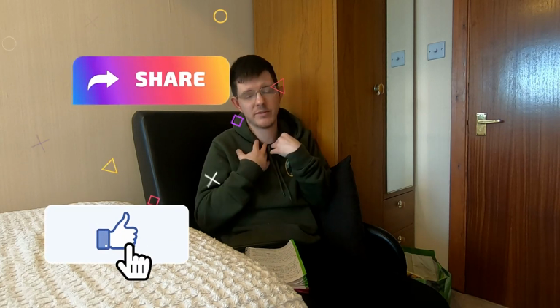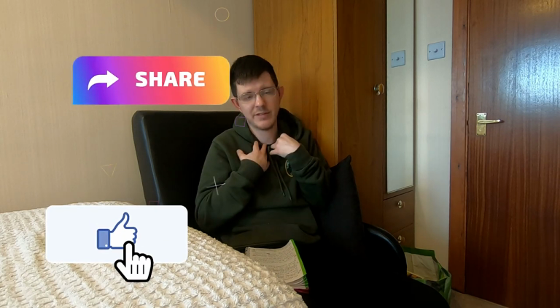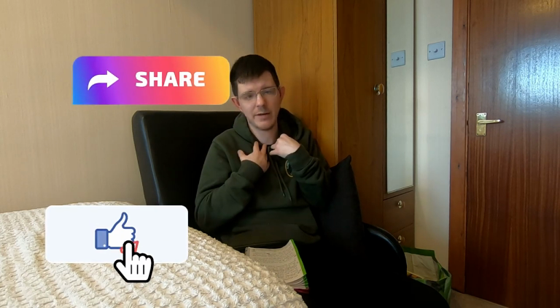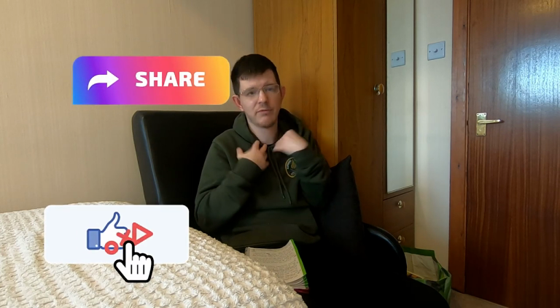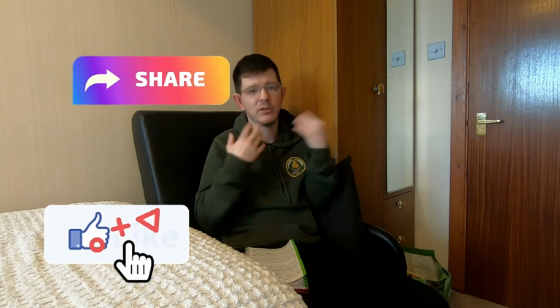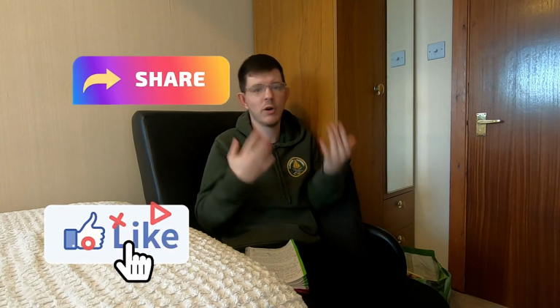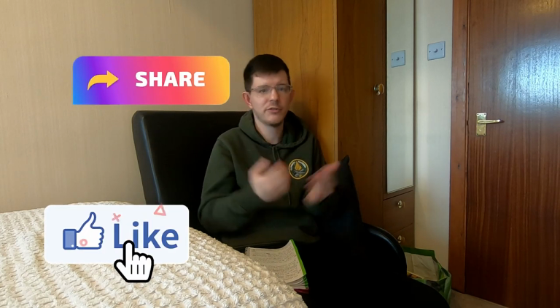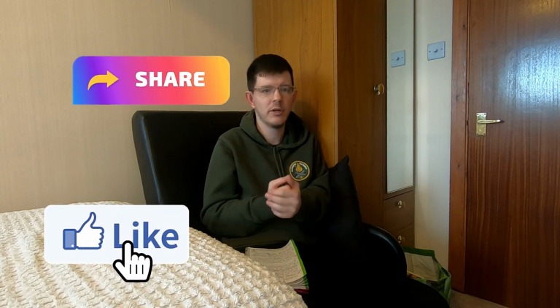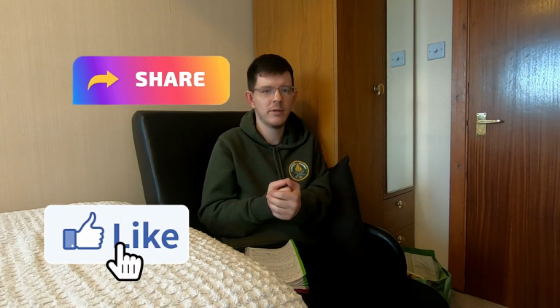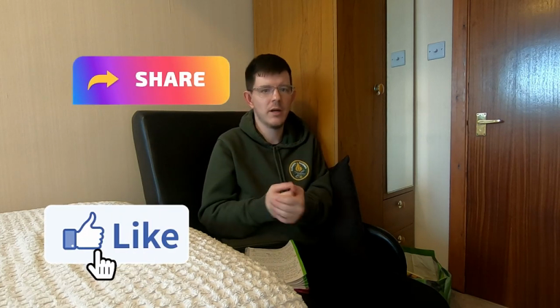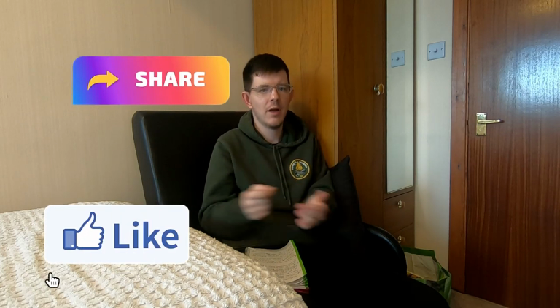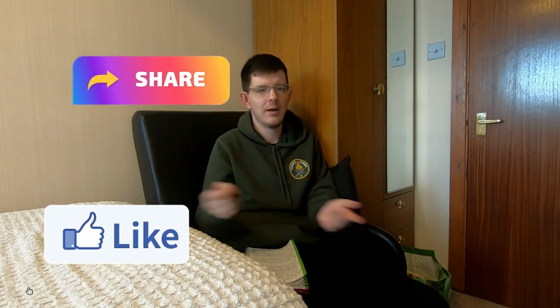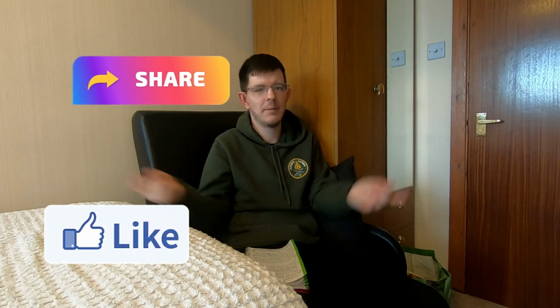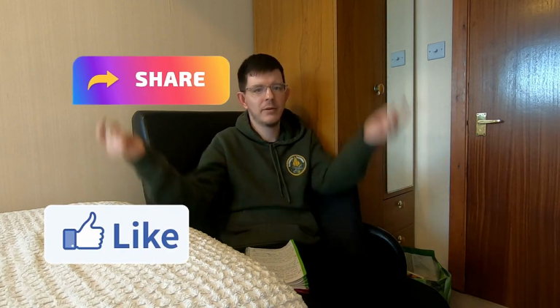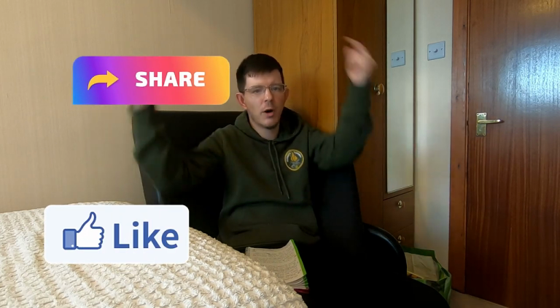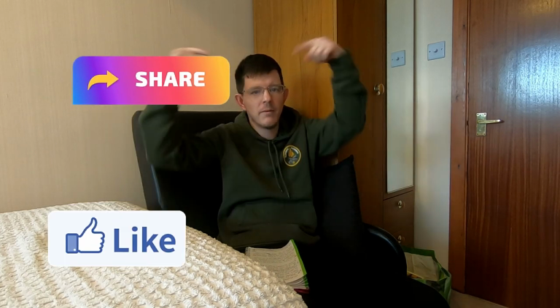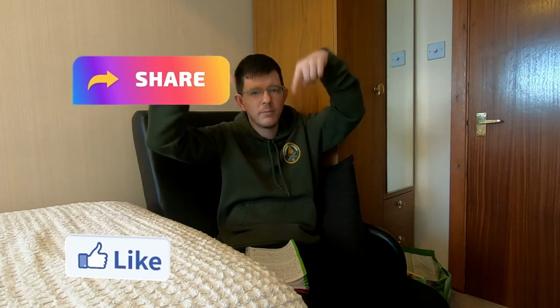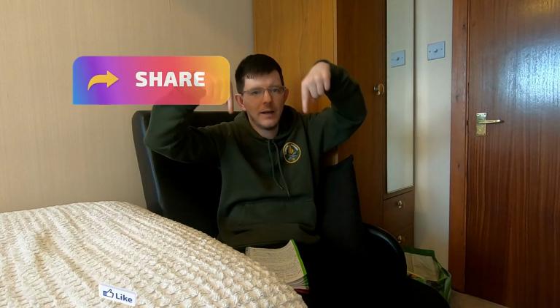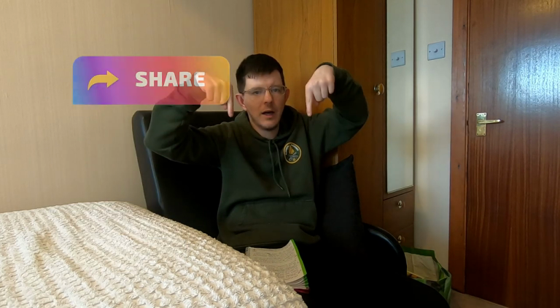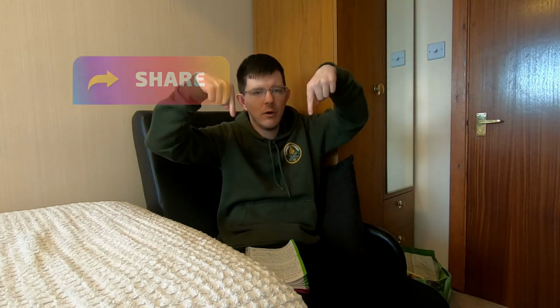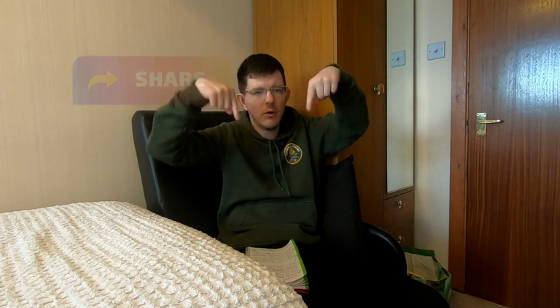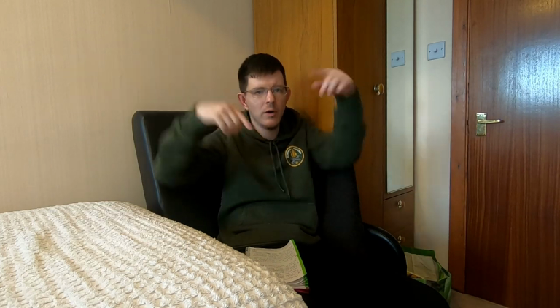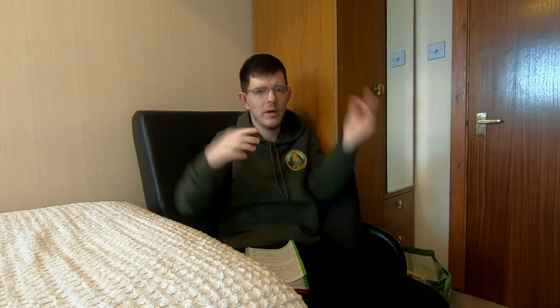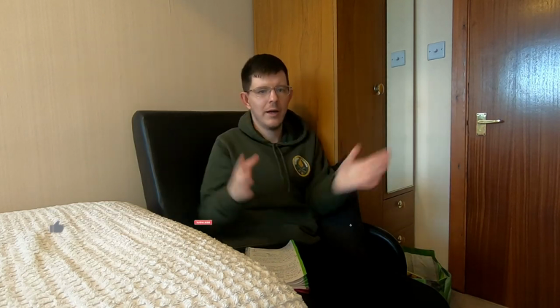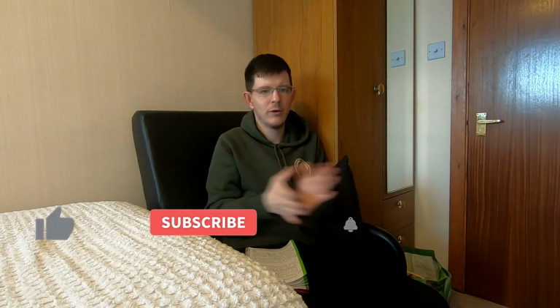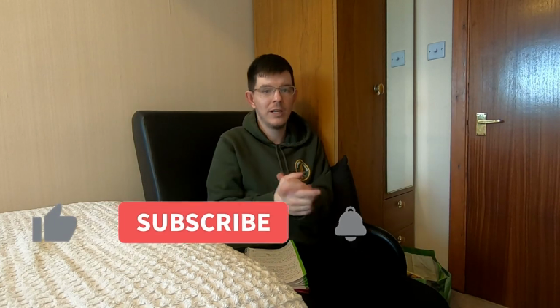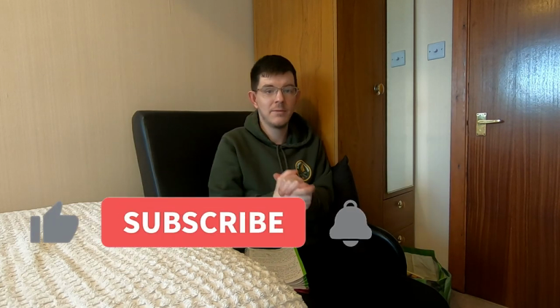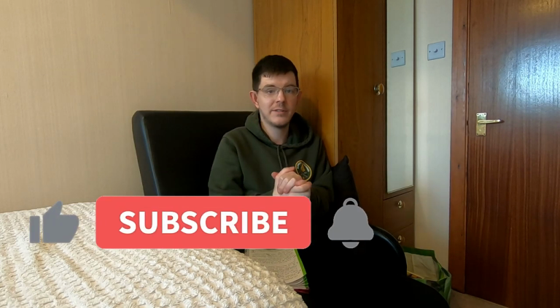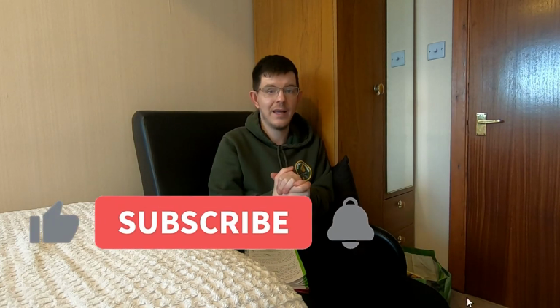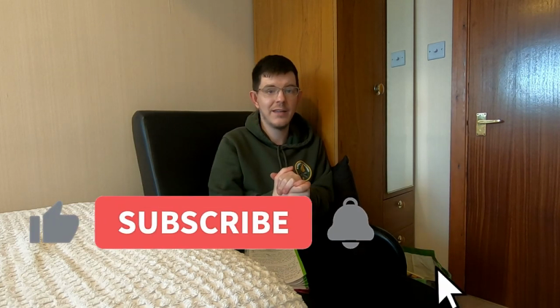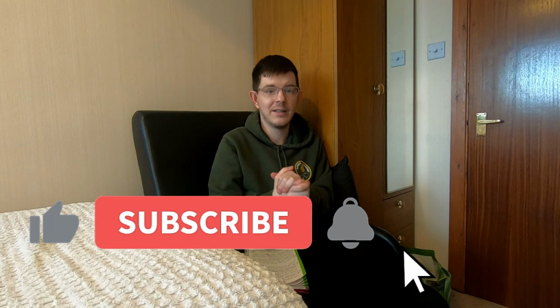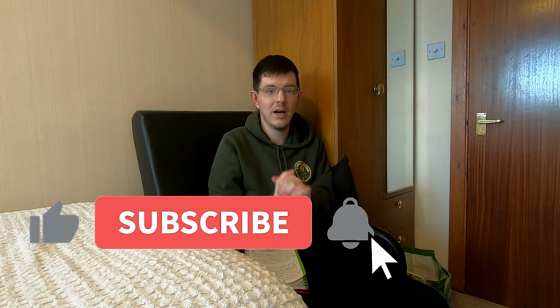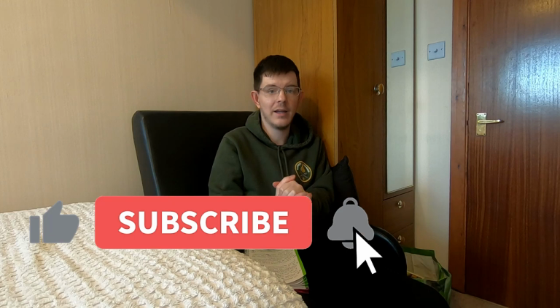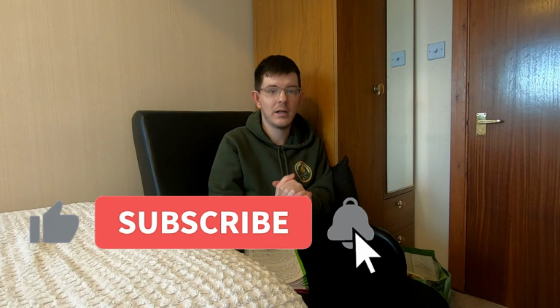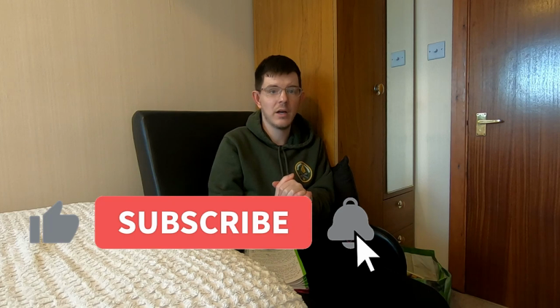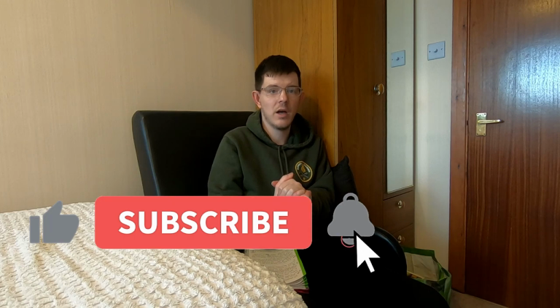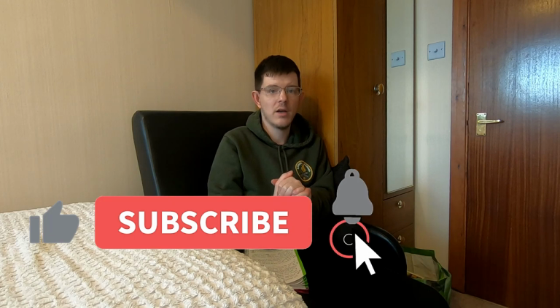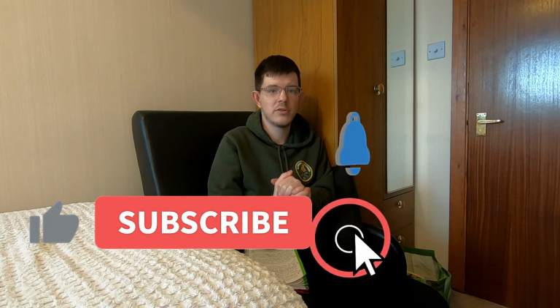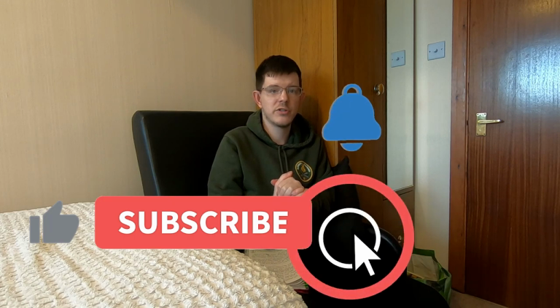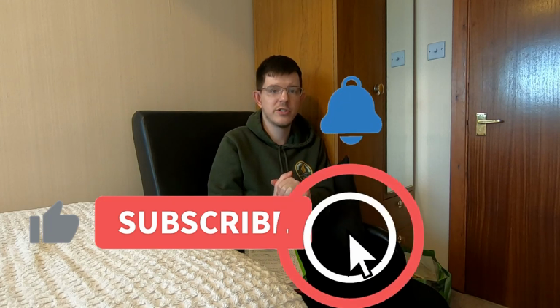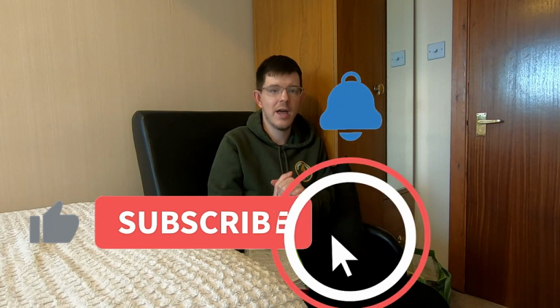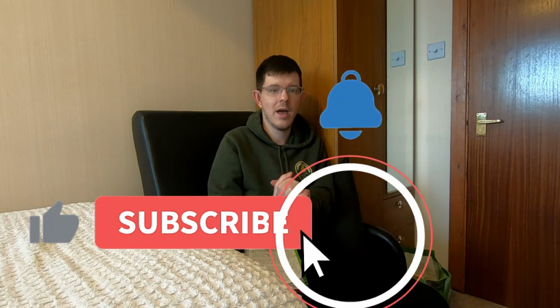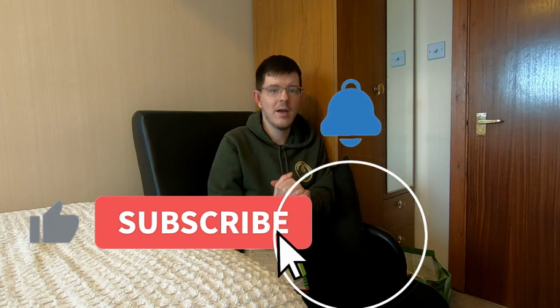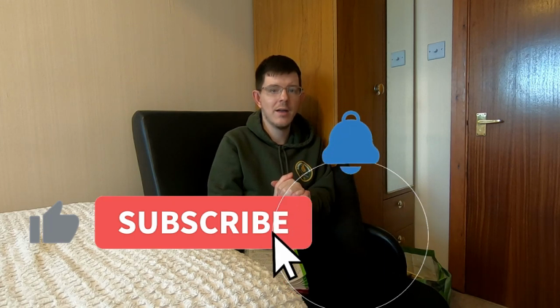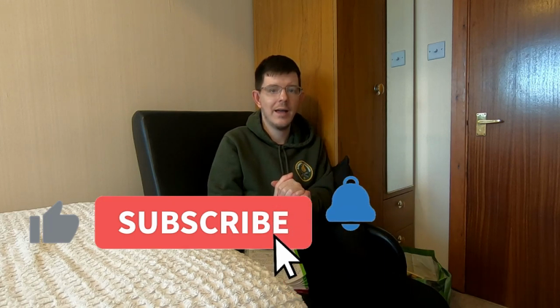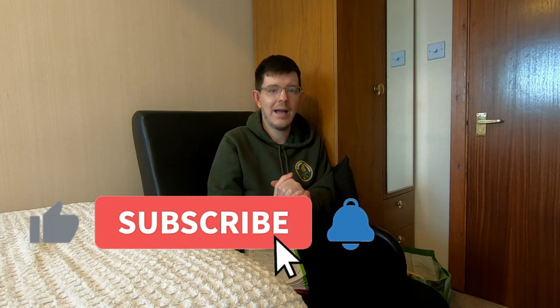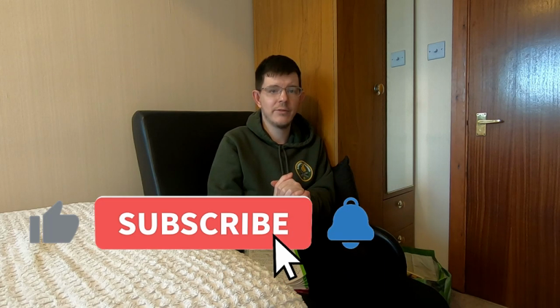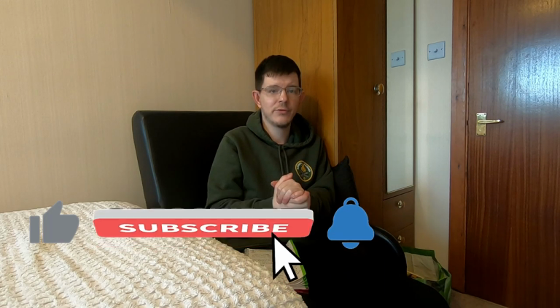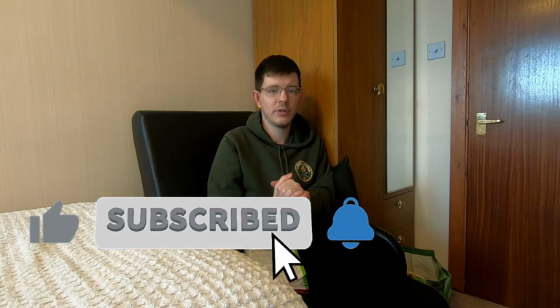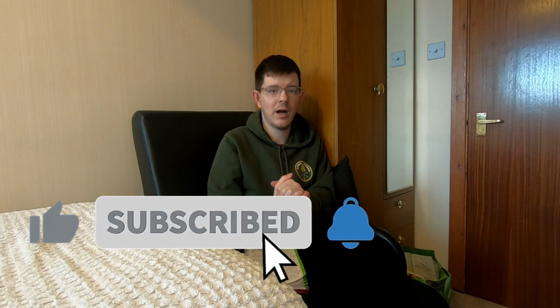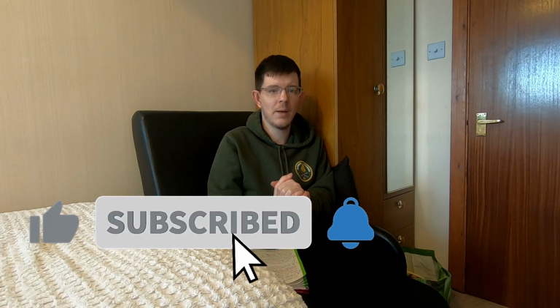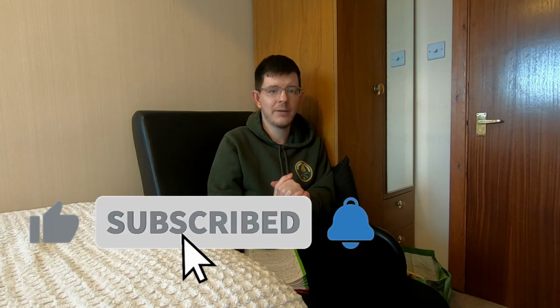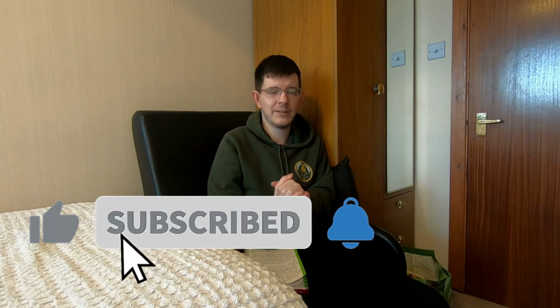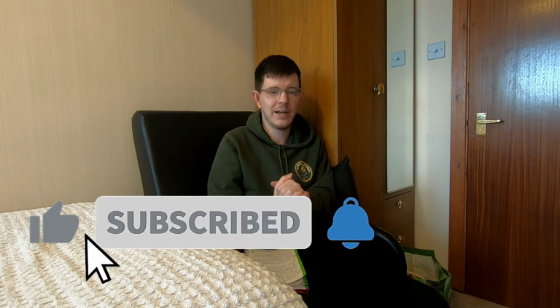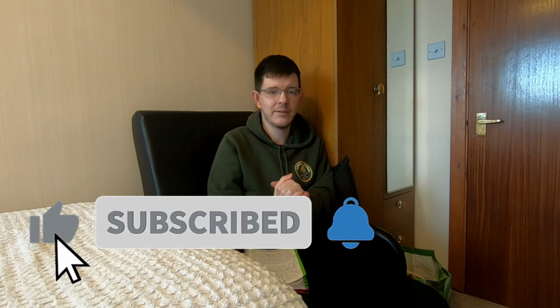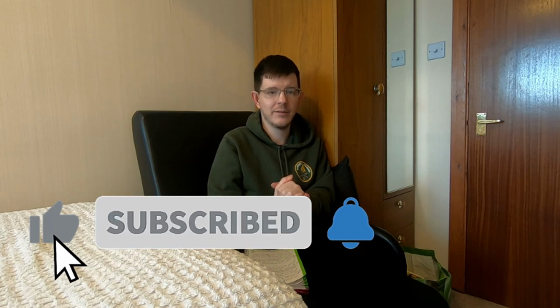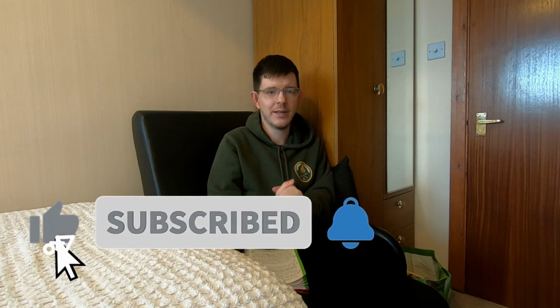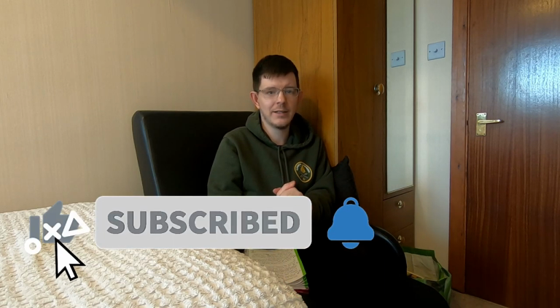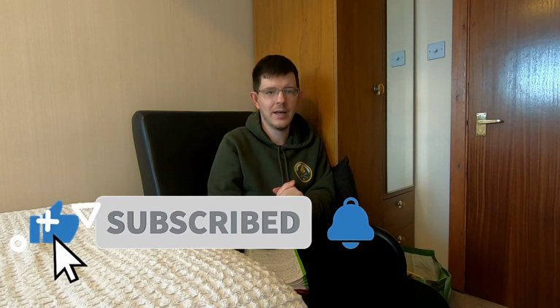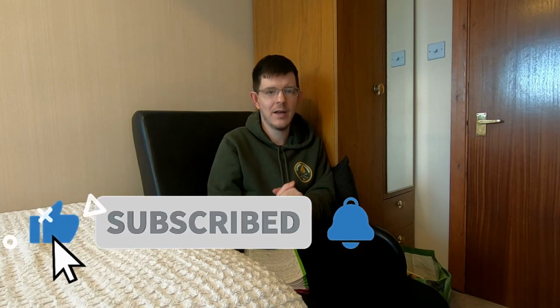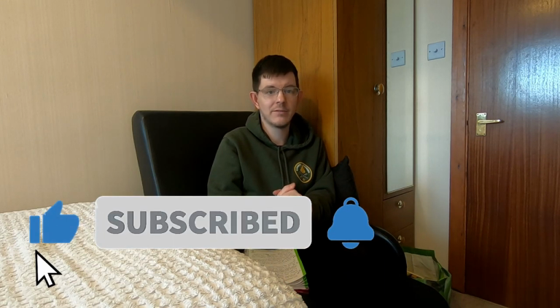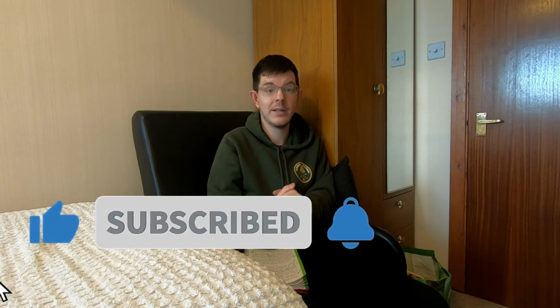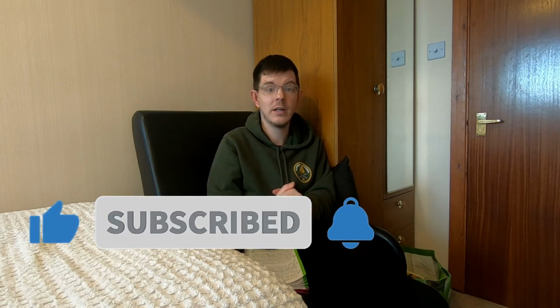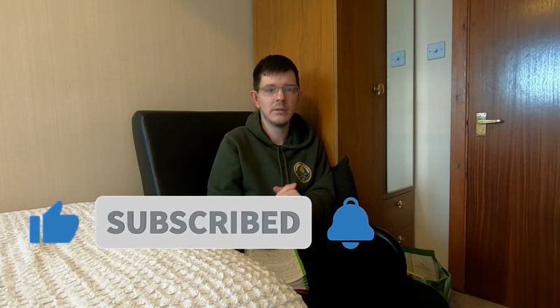If you've got any tips I haven't mentioned, leave them in the comments below. And please like, share, and subscribe. Take care, see ya.